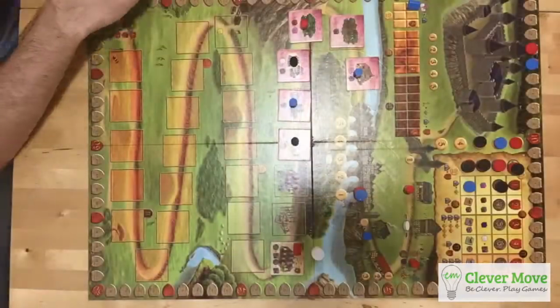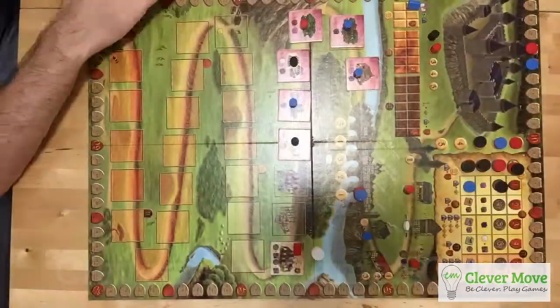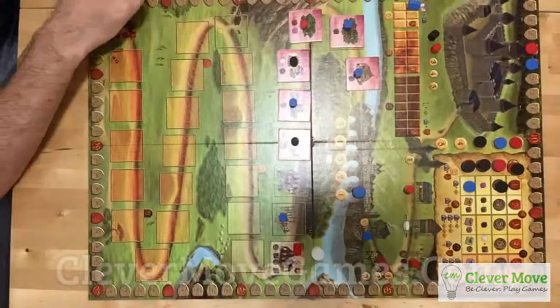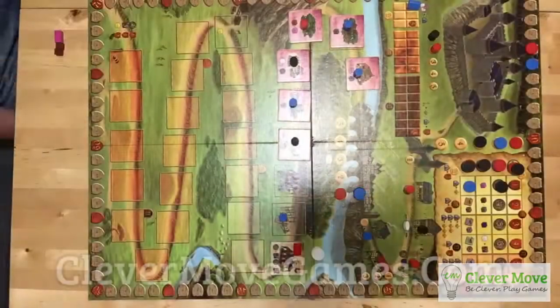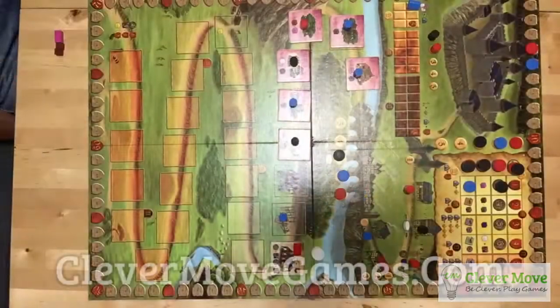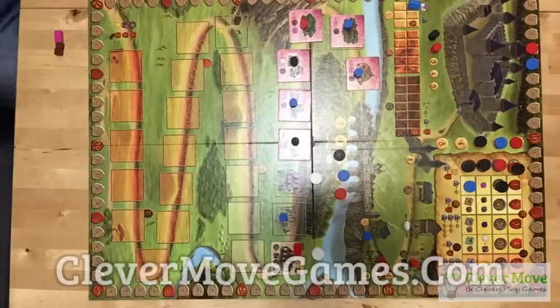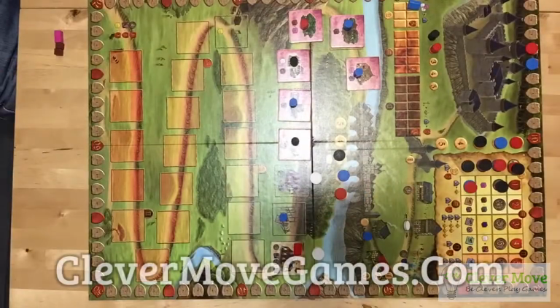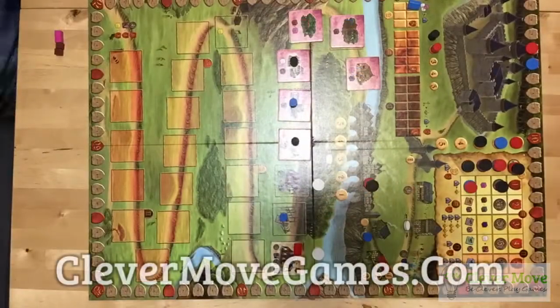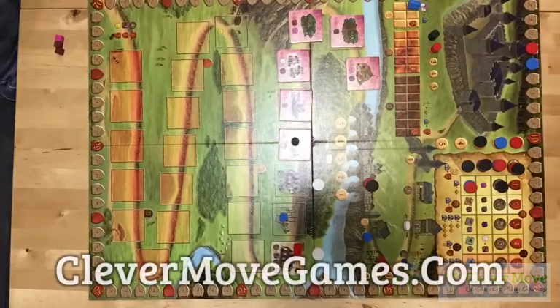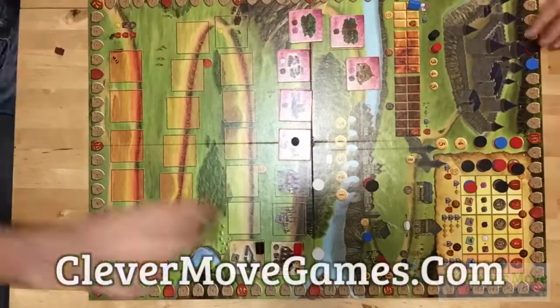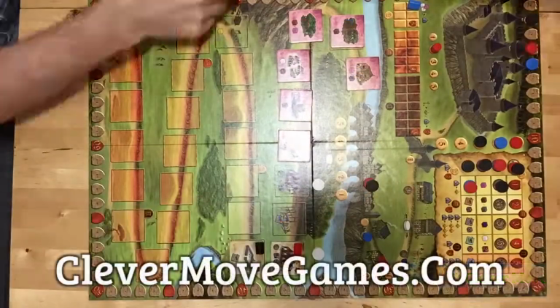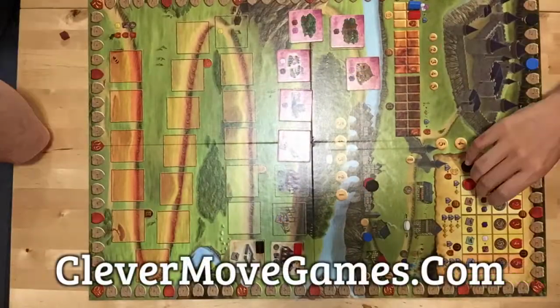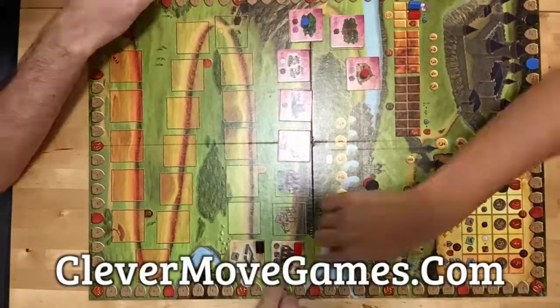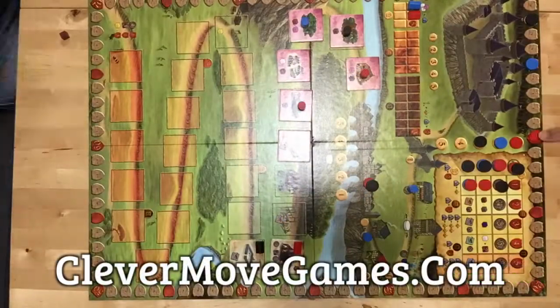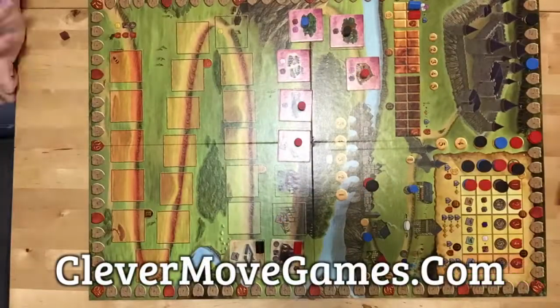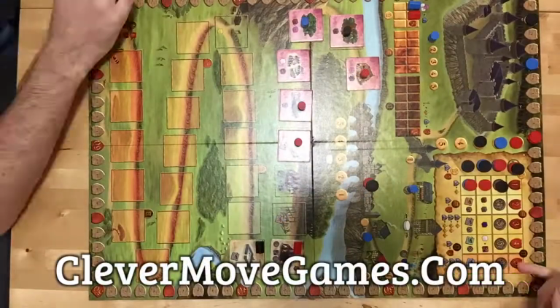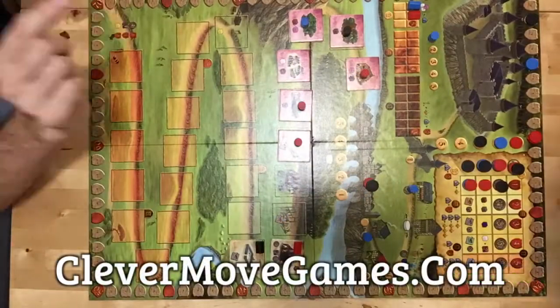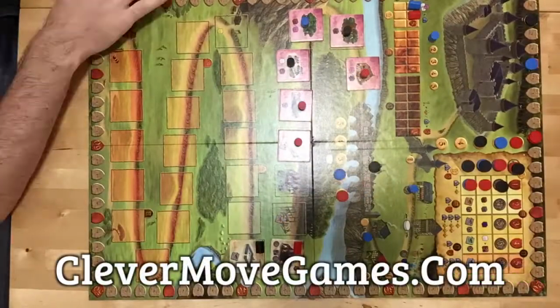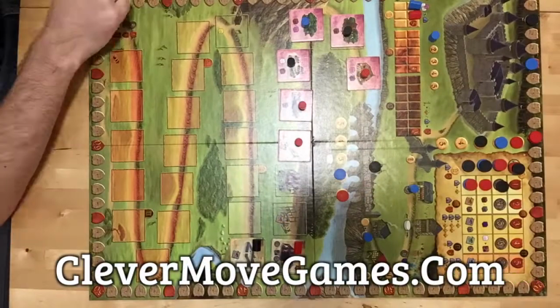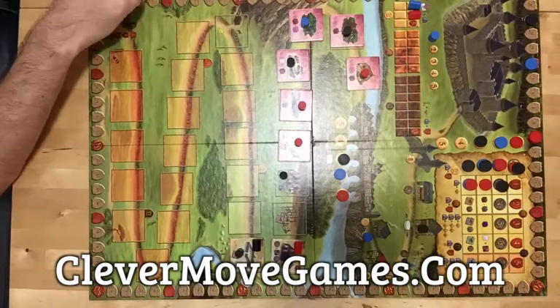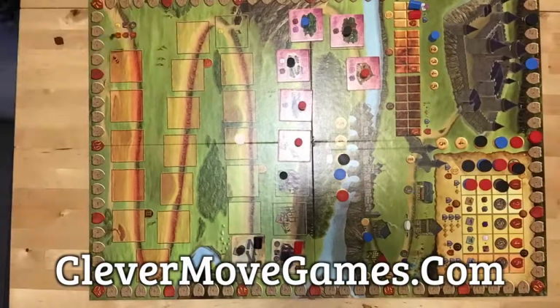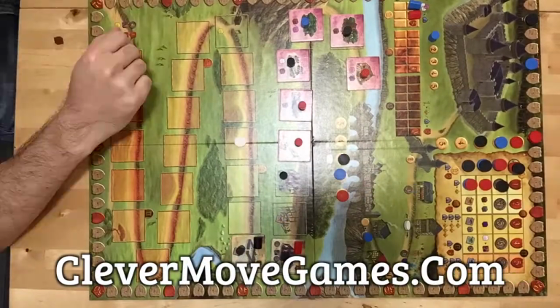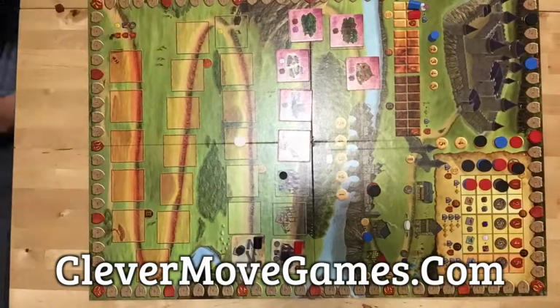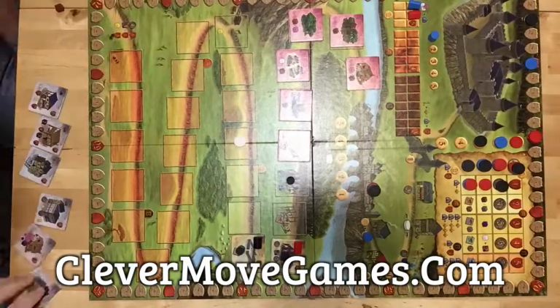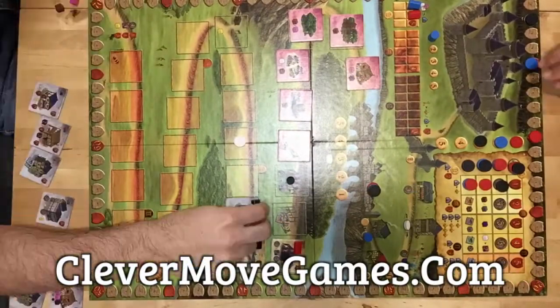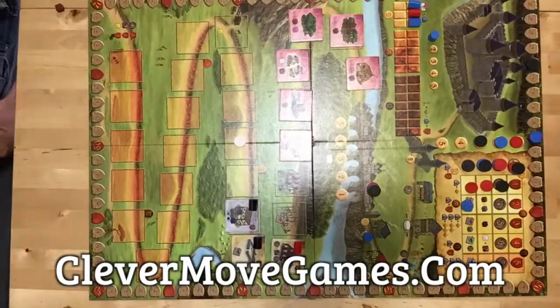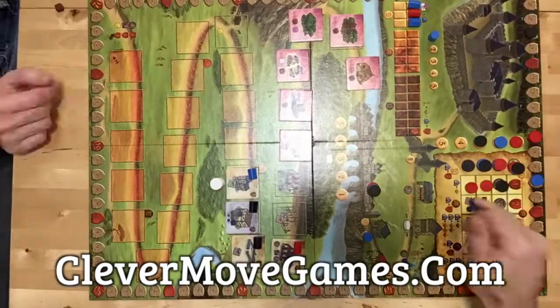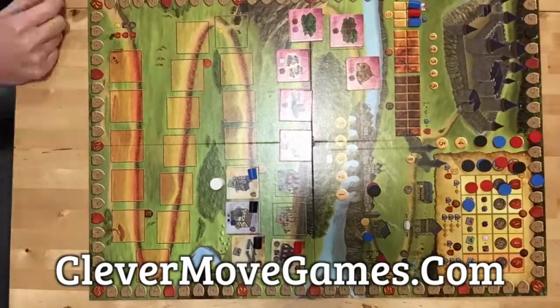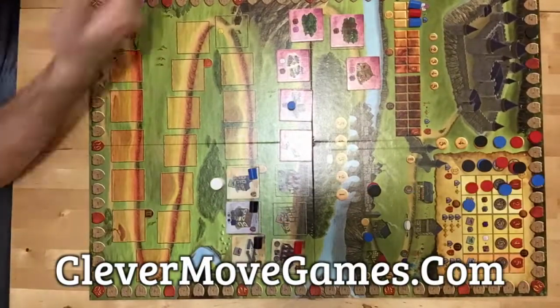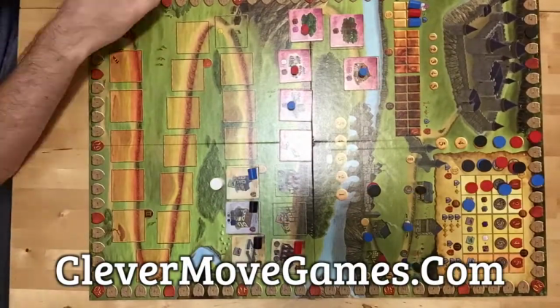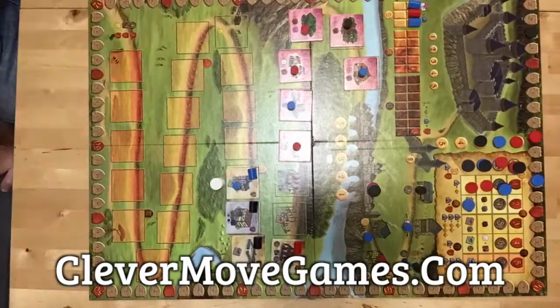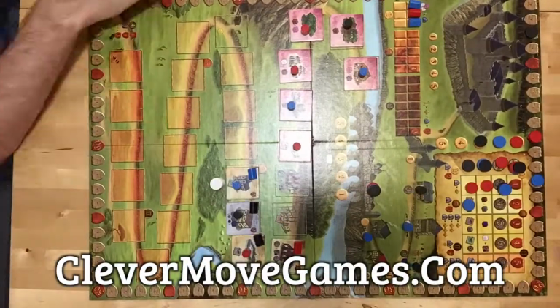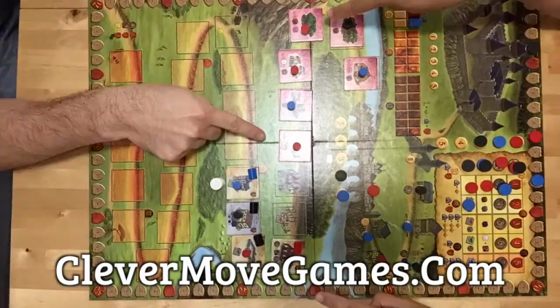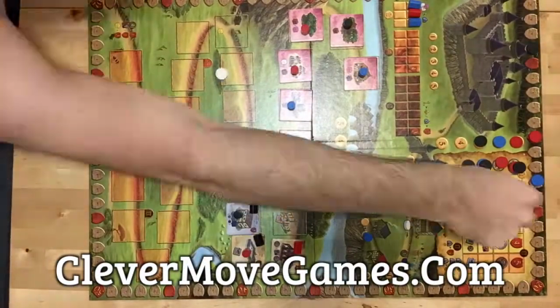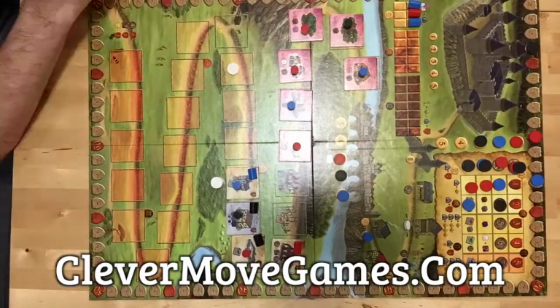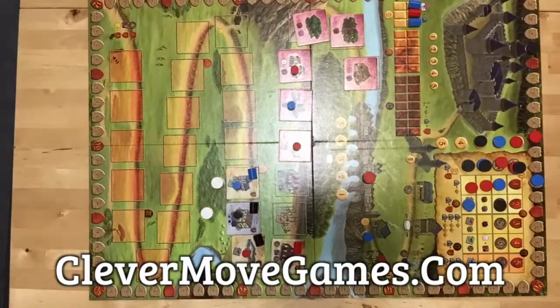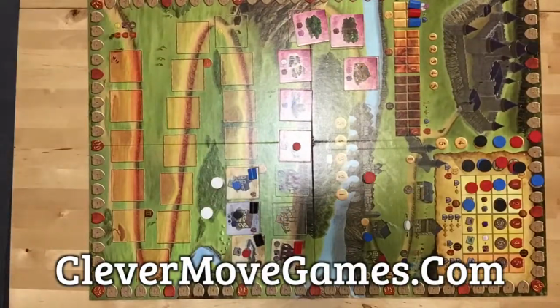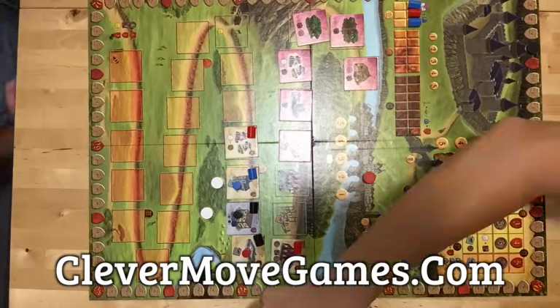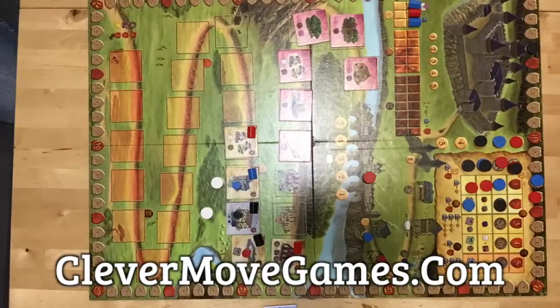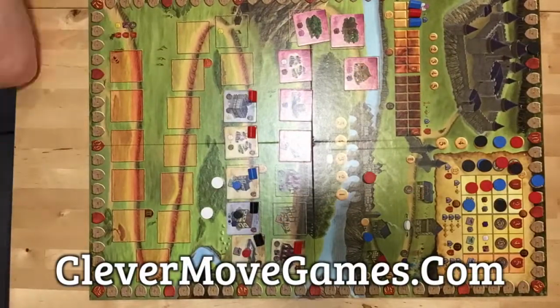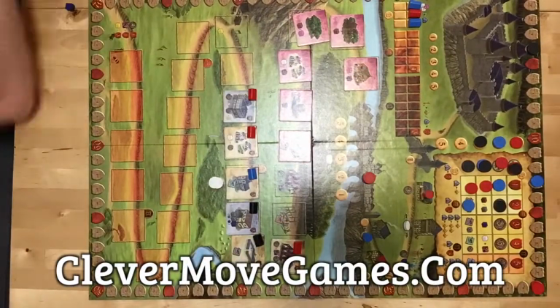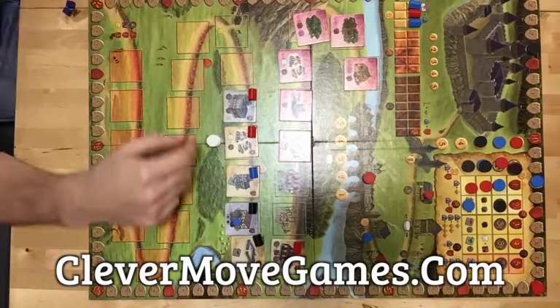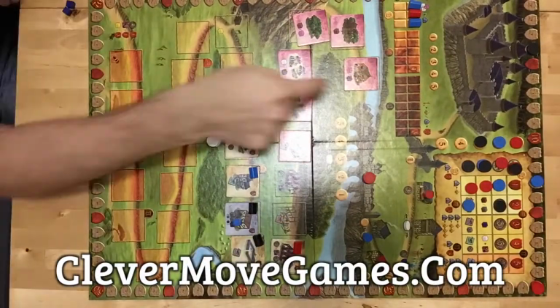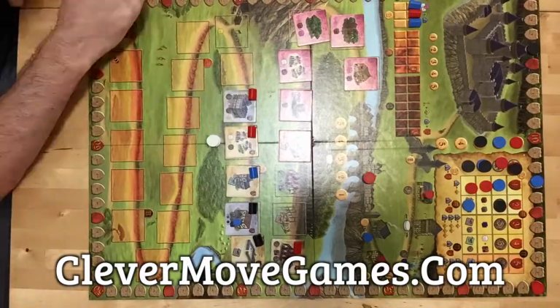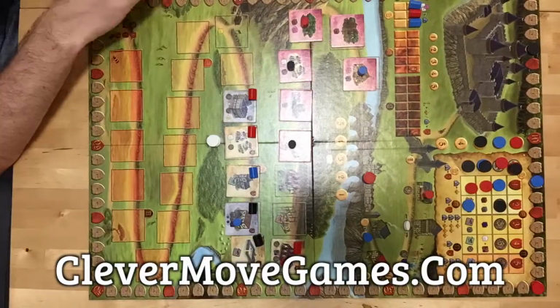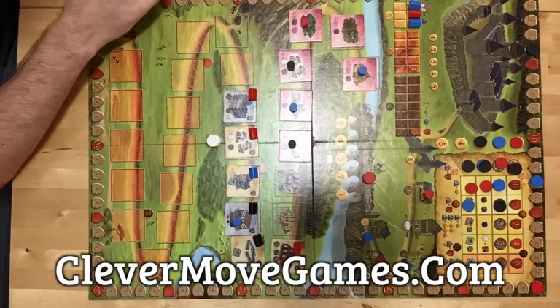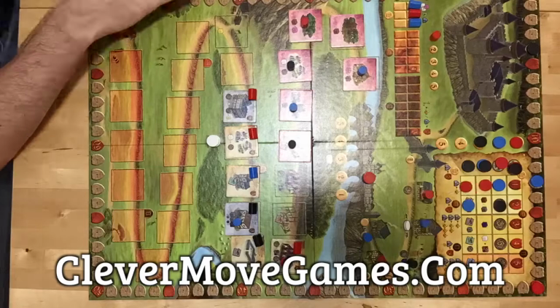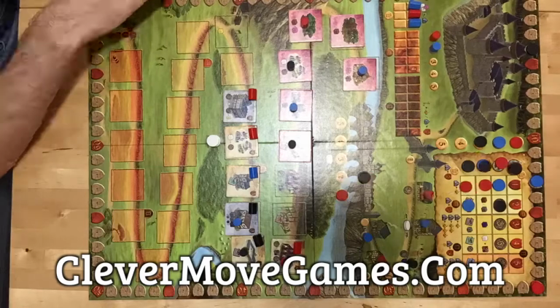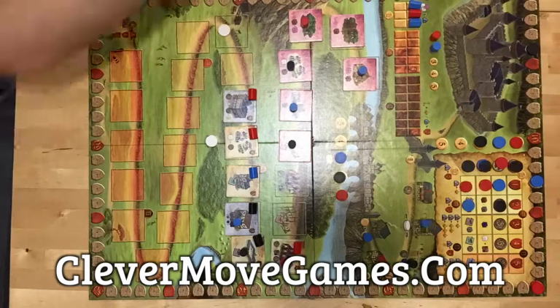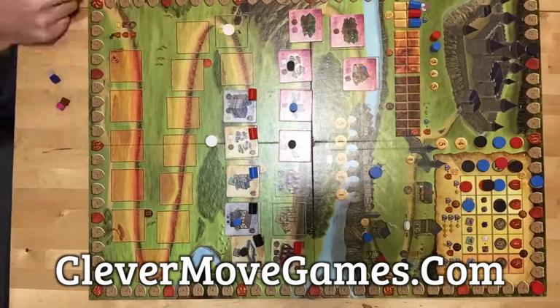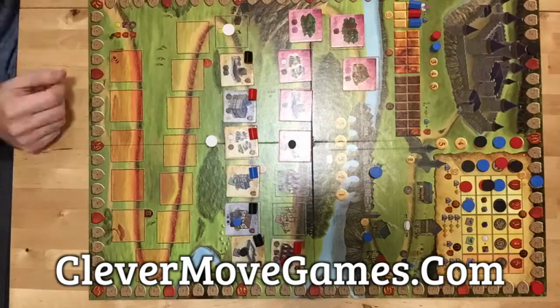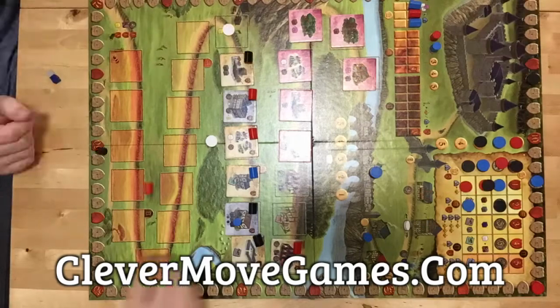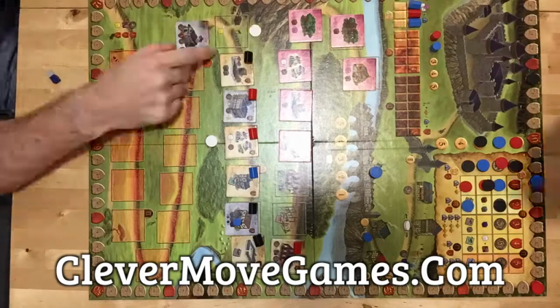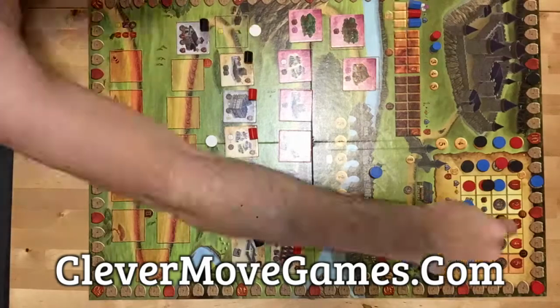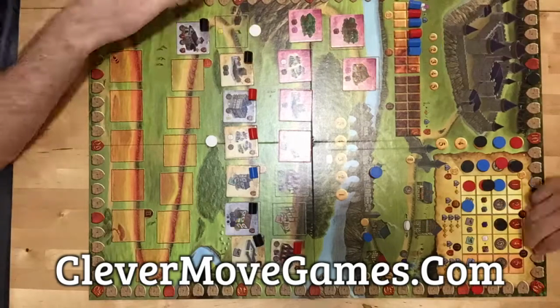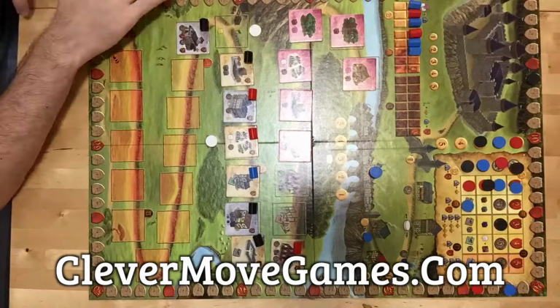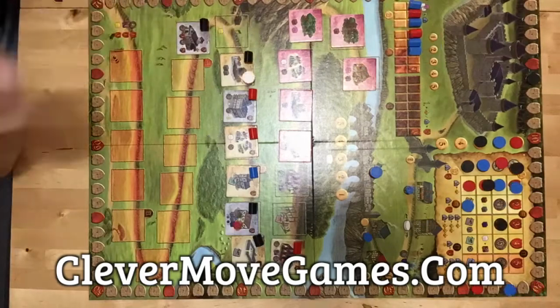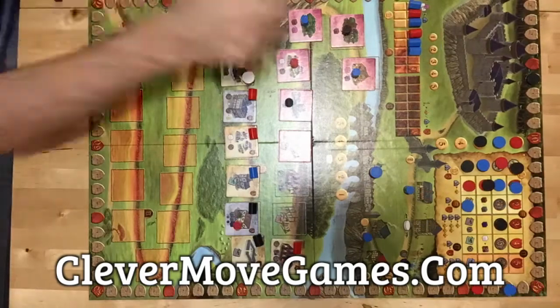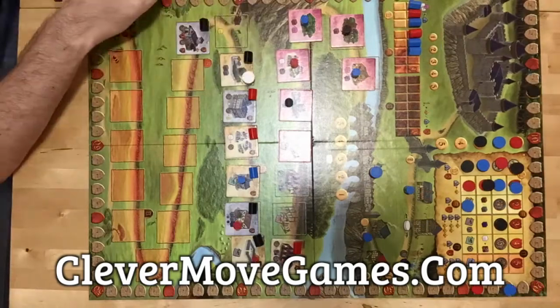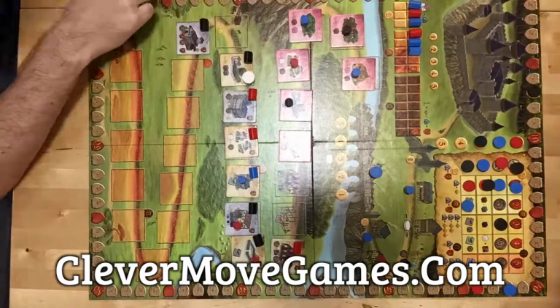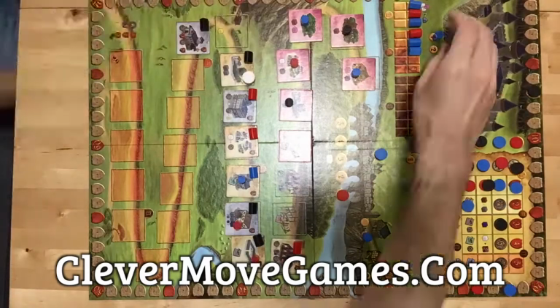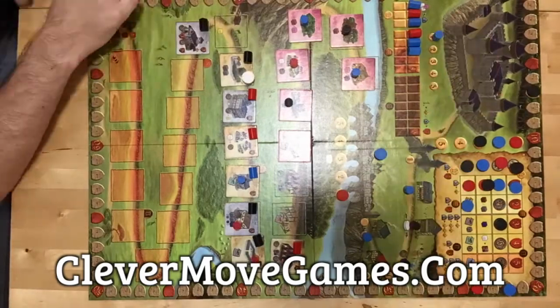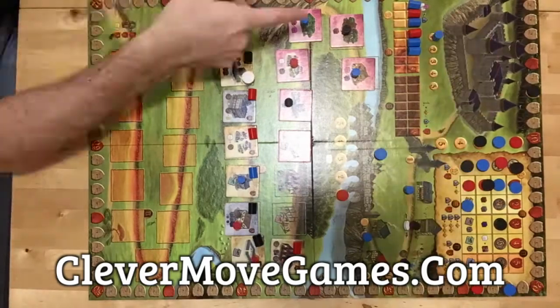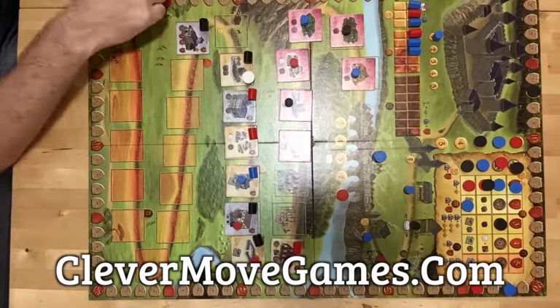This has been a production of Clever Move Games. For more board game information, news, and fun, visit CleverMoveGames.com.